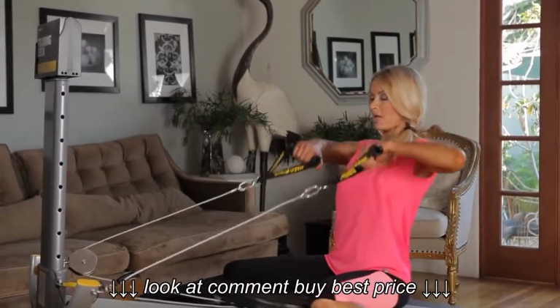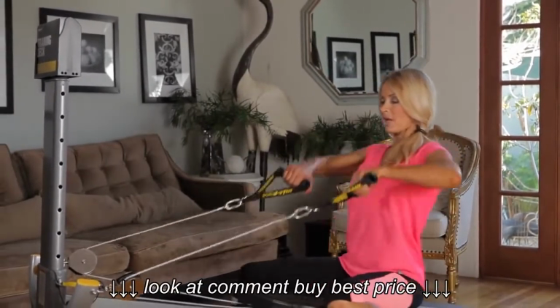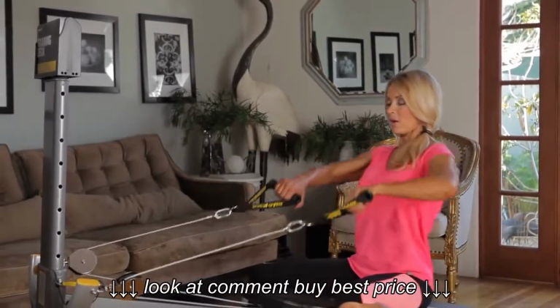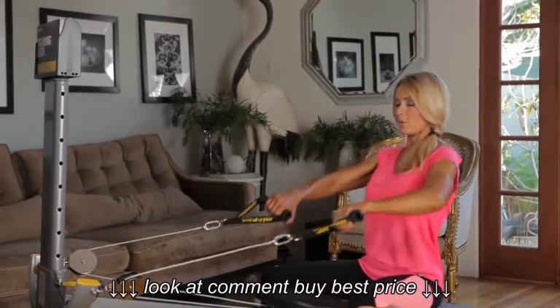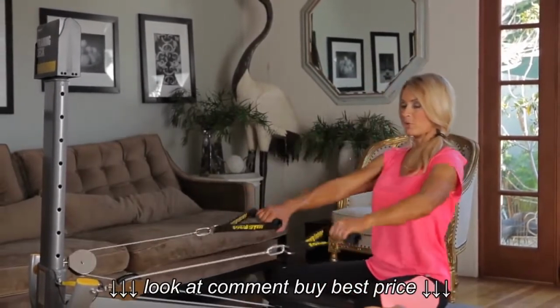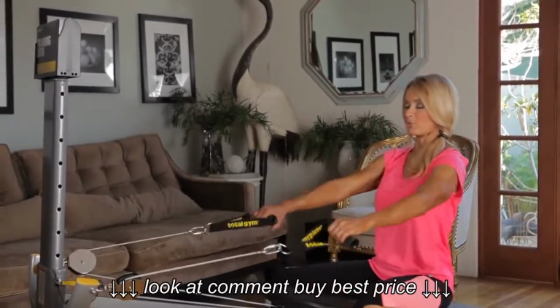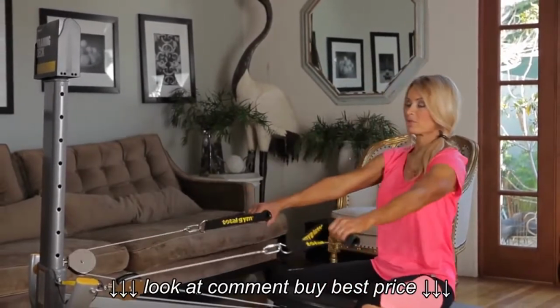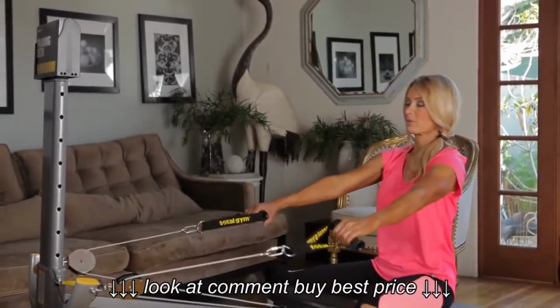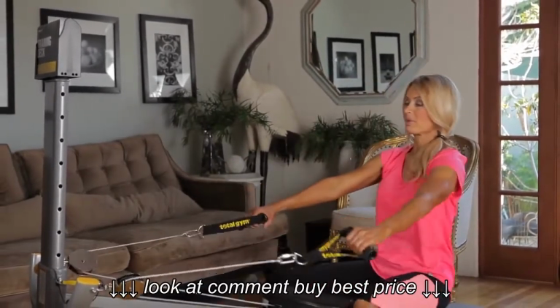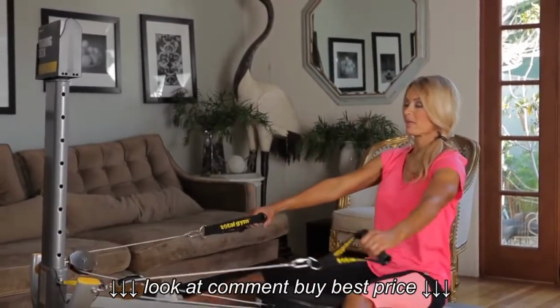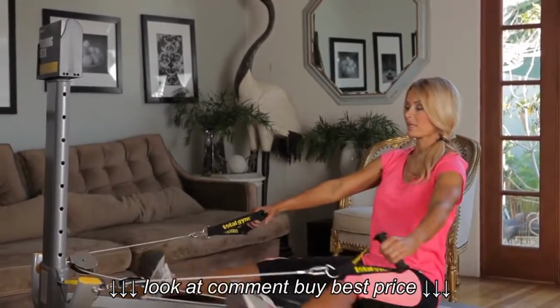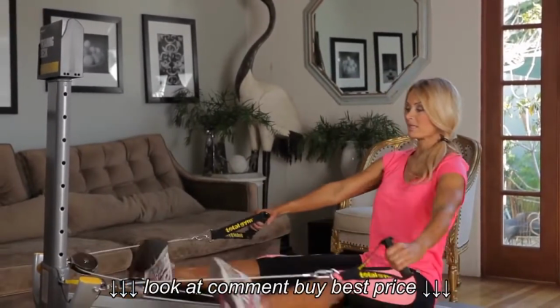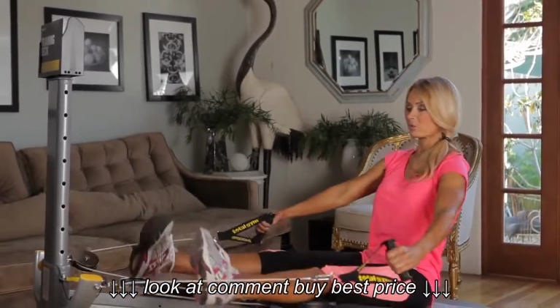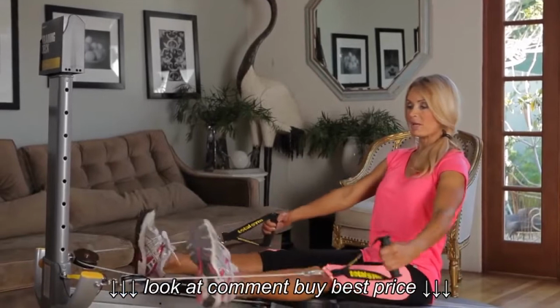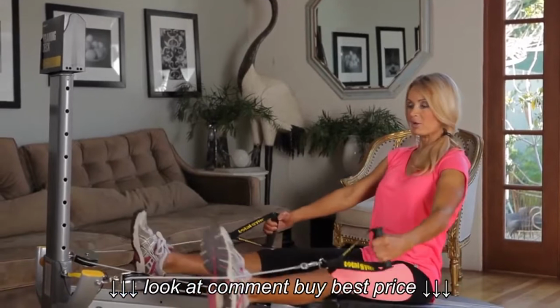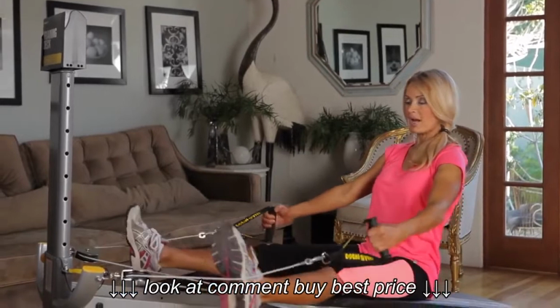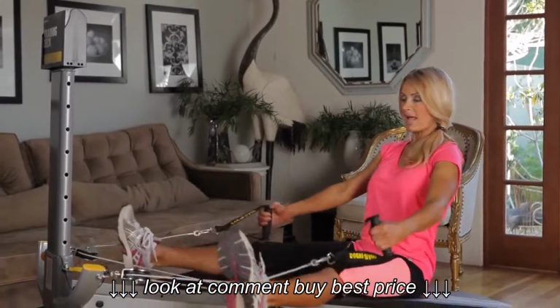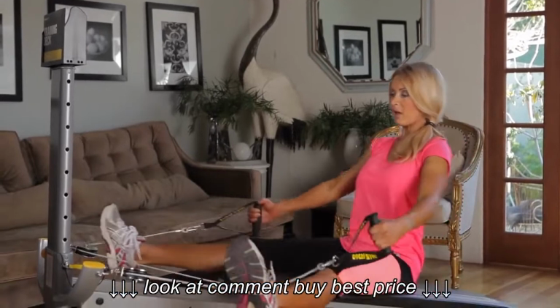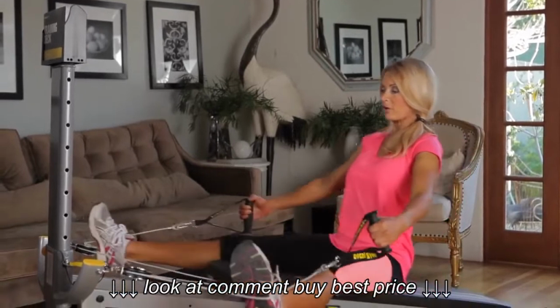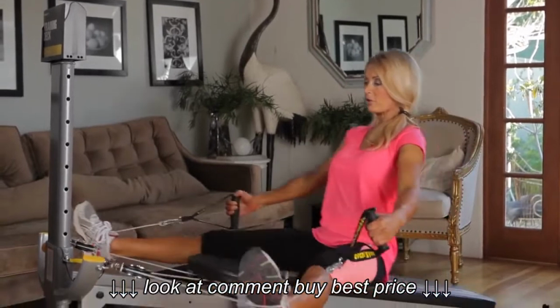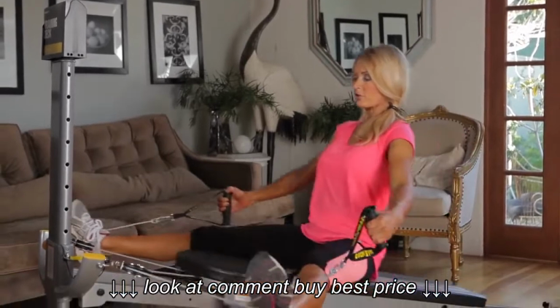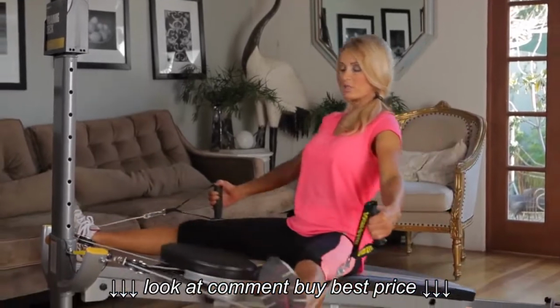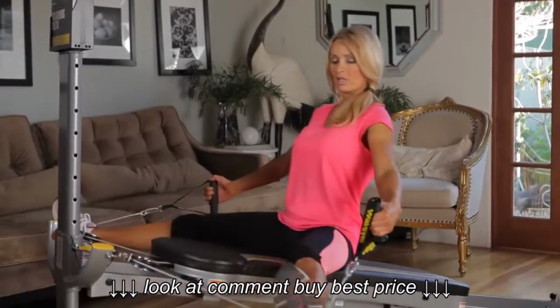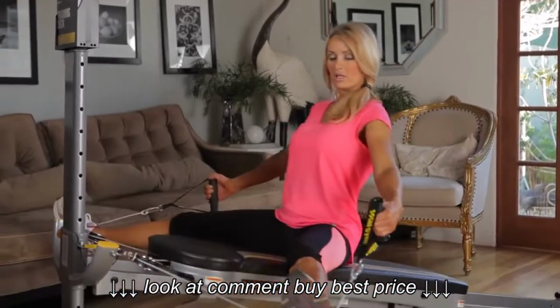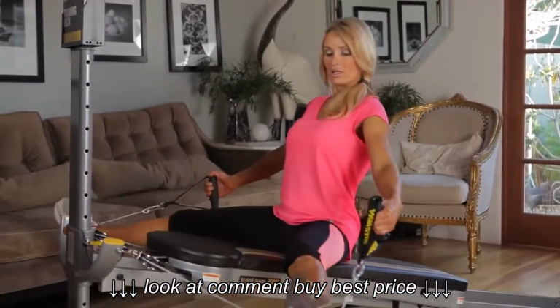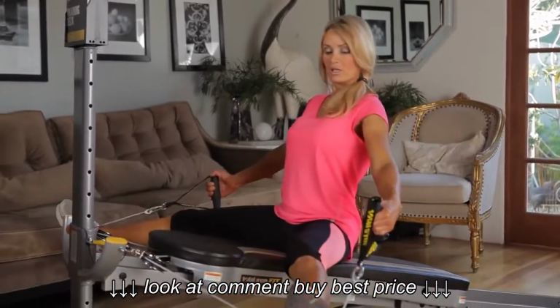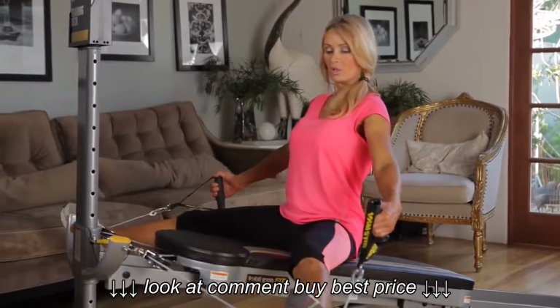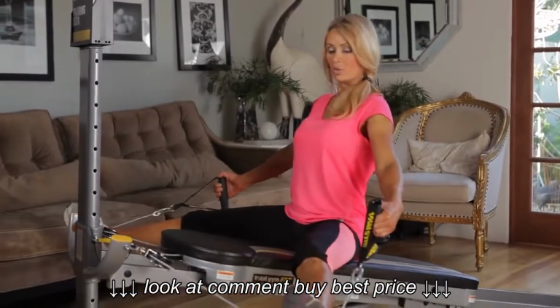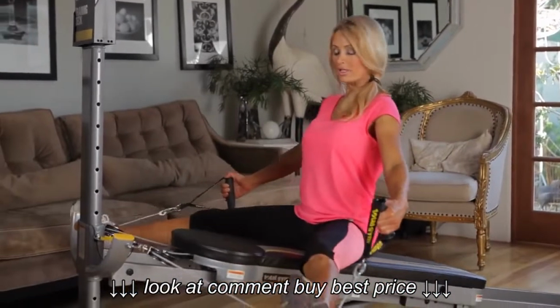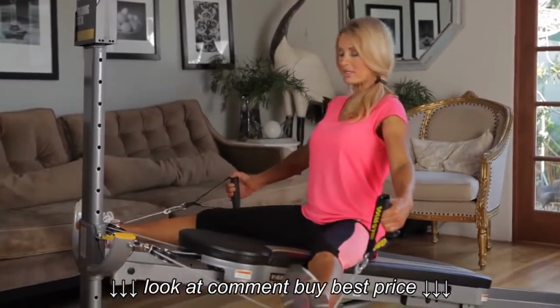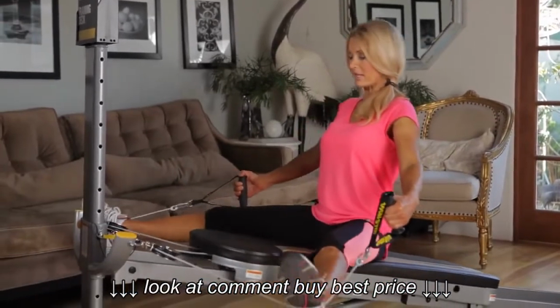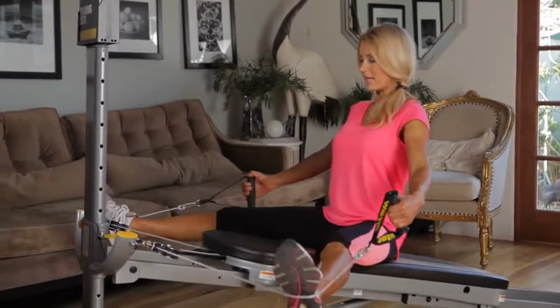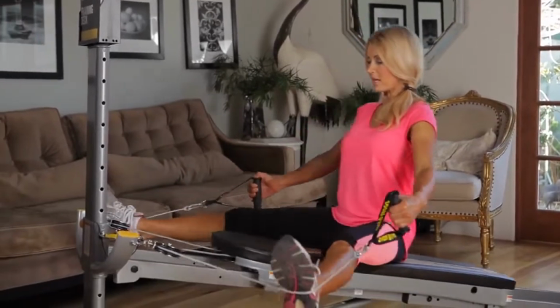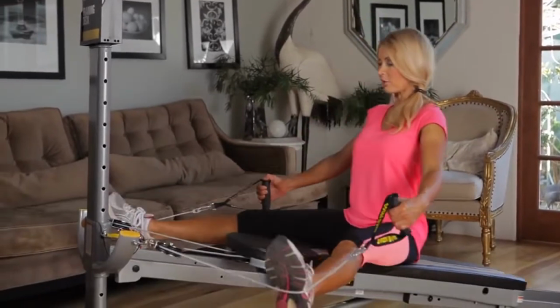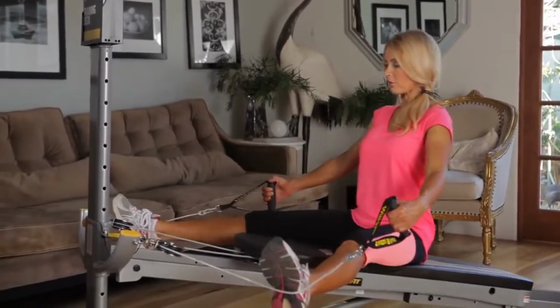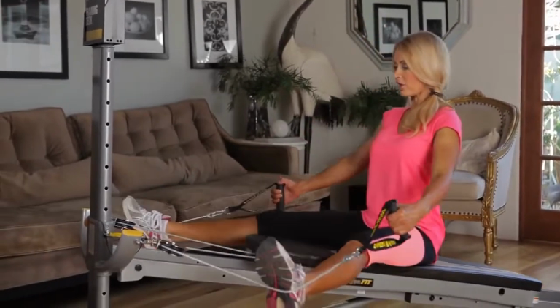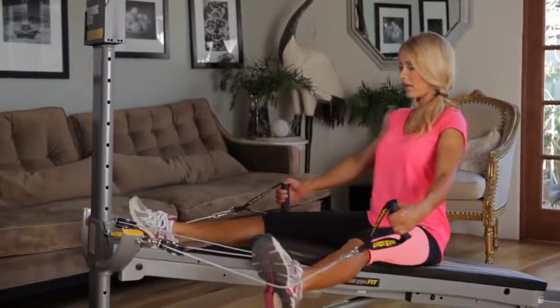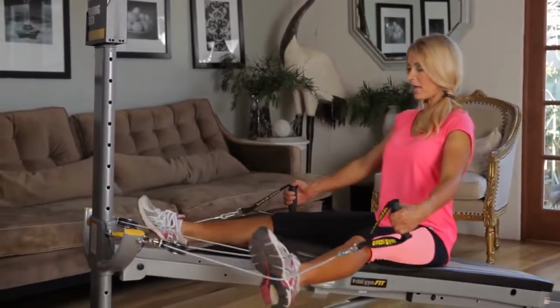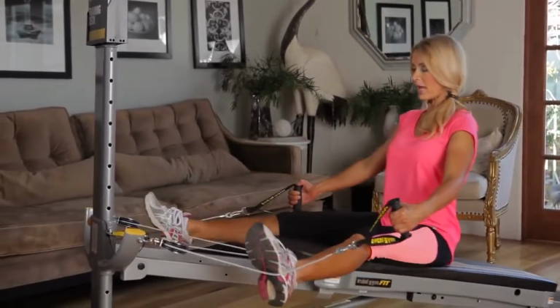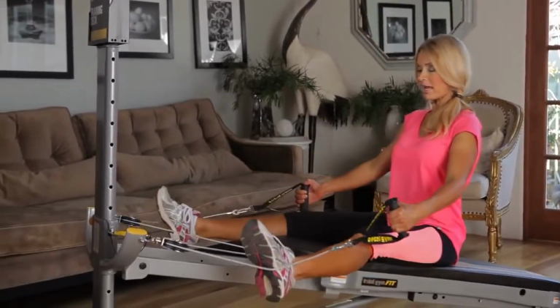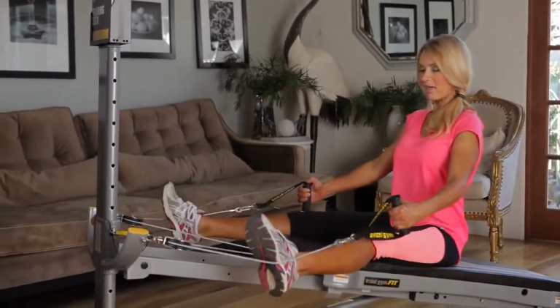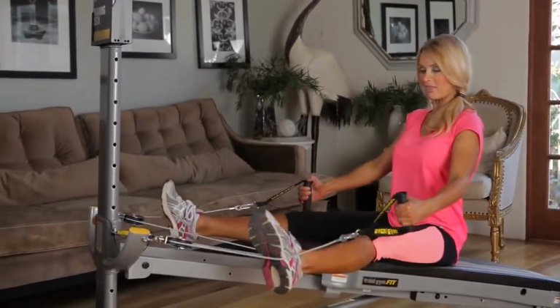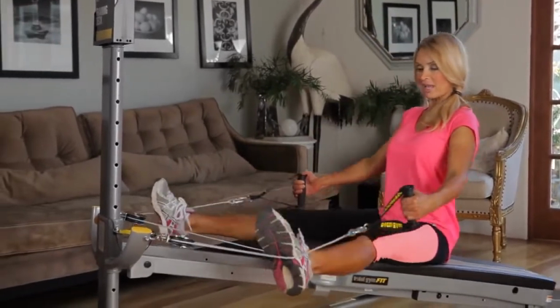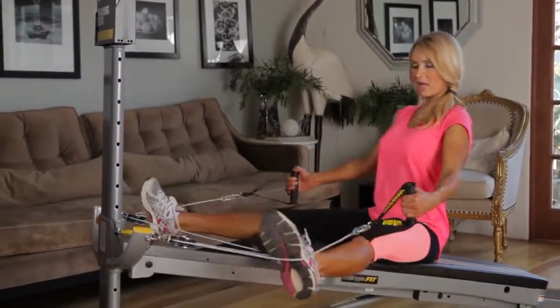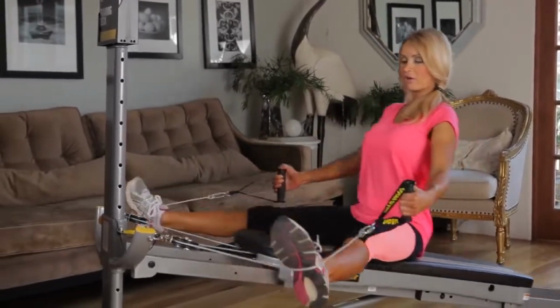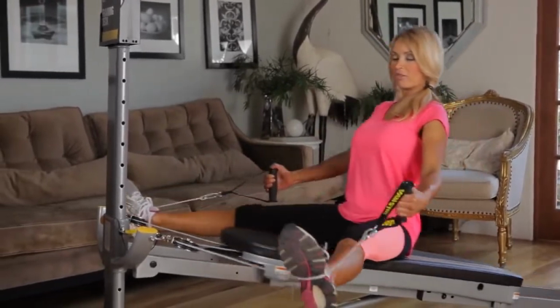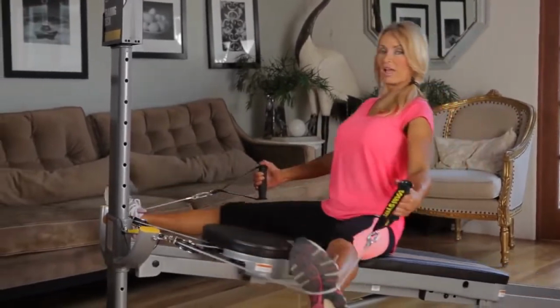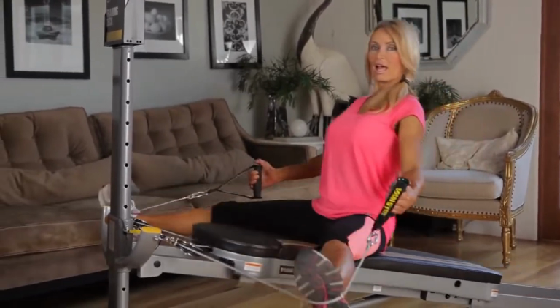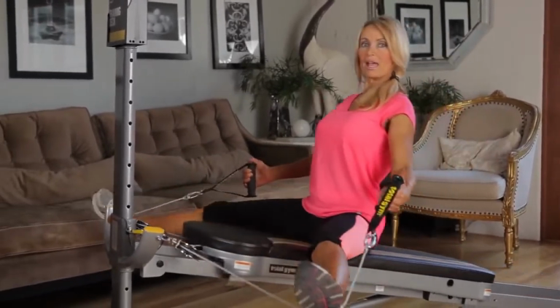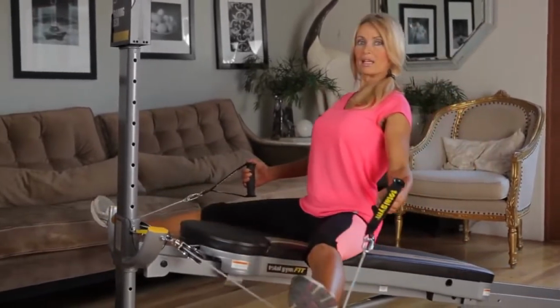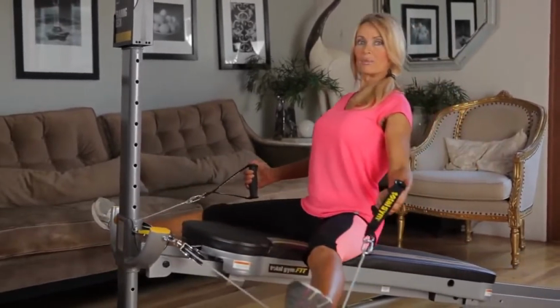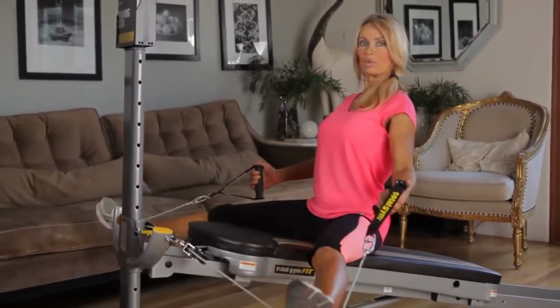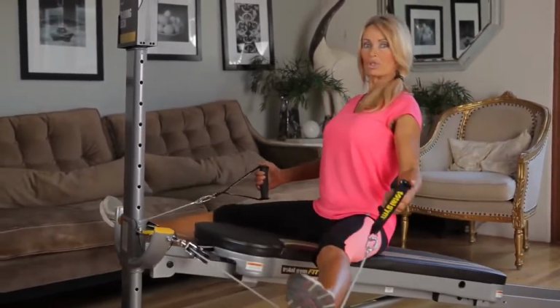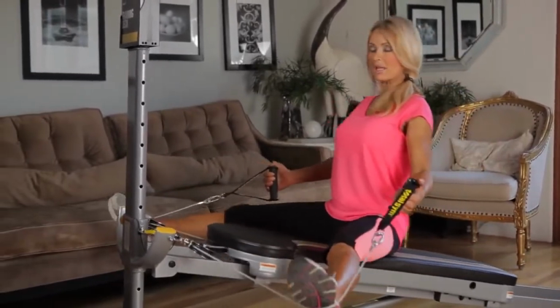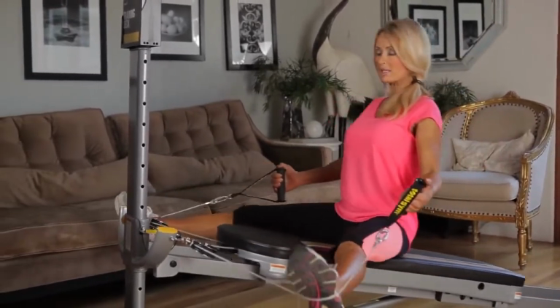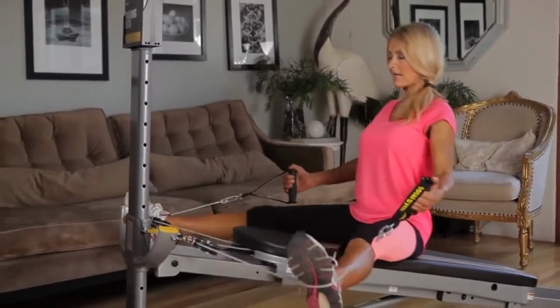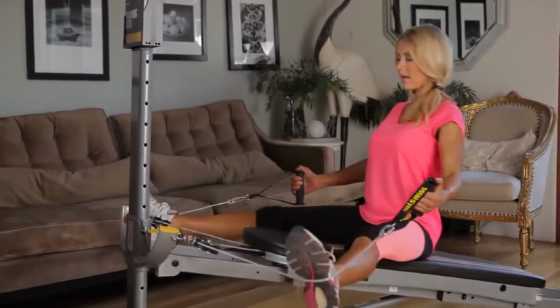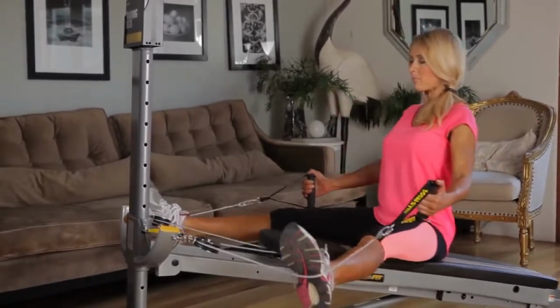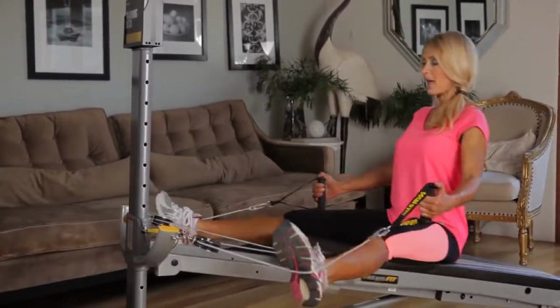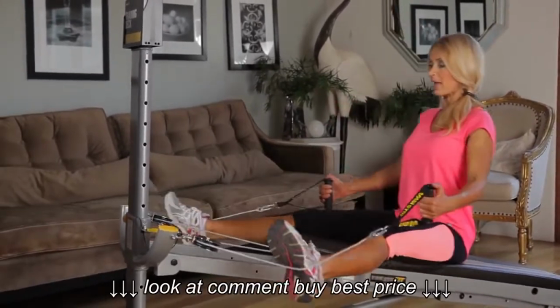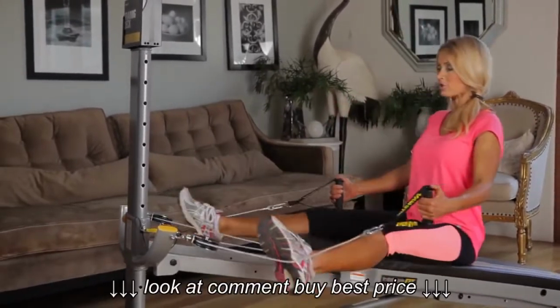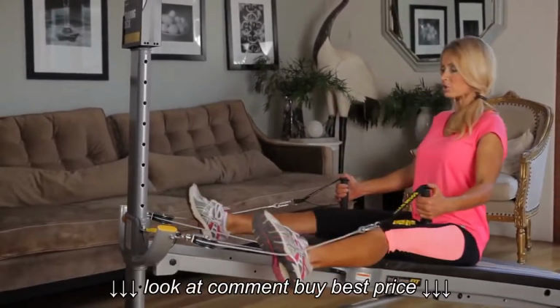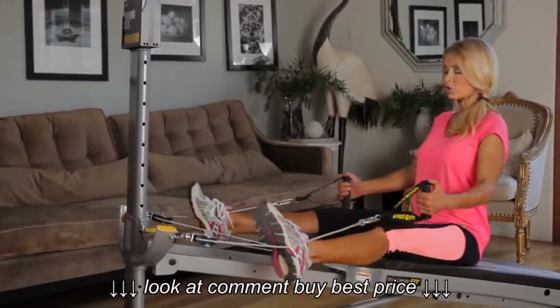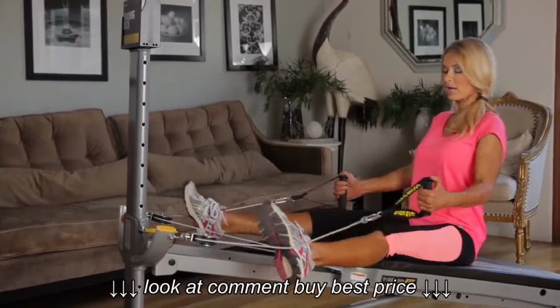We're going to switch immediately to inner and outers. Squeeze the inner thigh and the outer thigh. Keep your chest out, back straight.